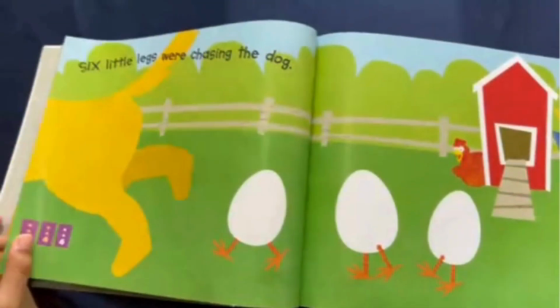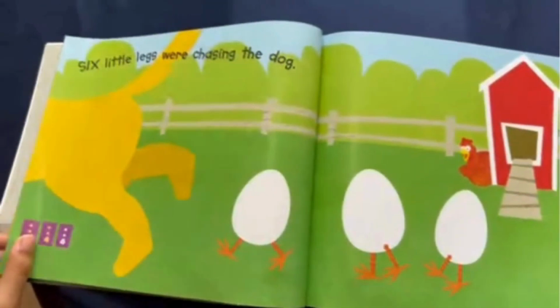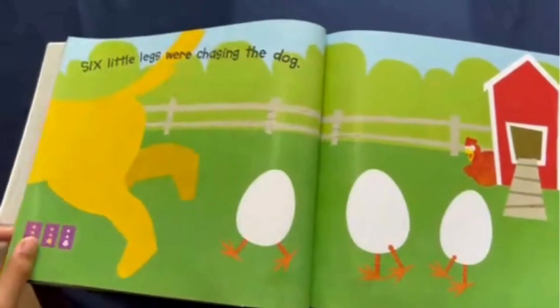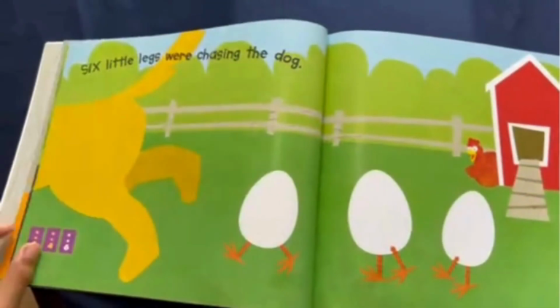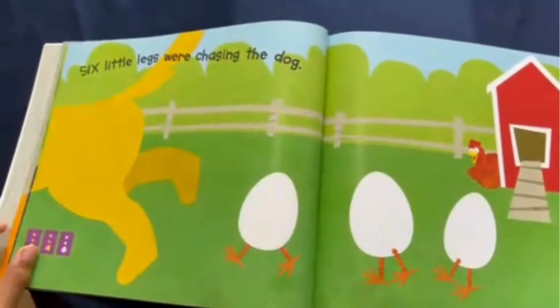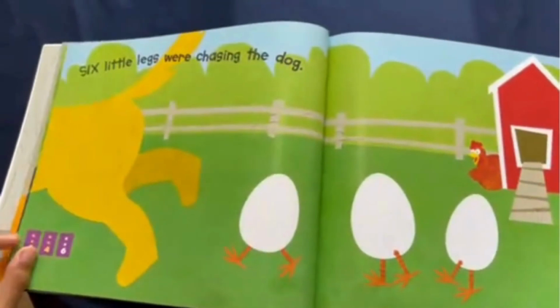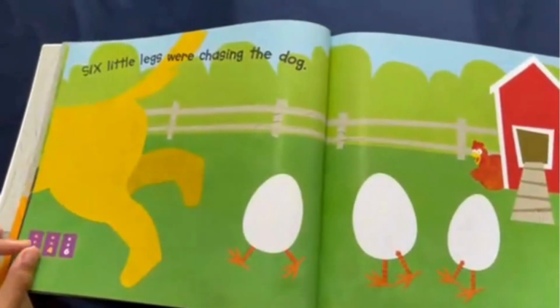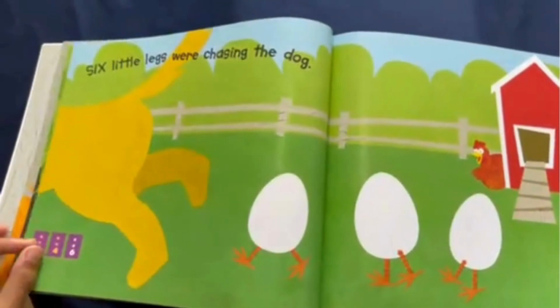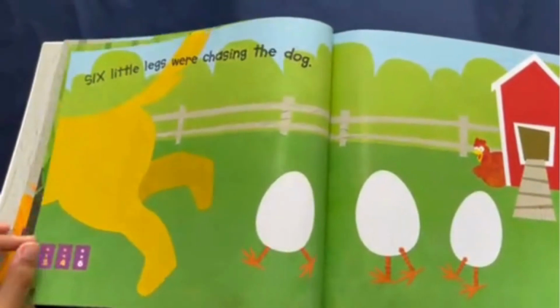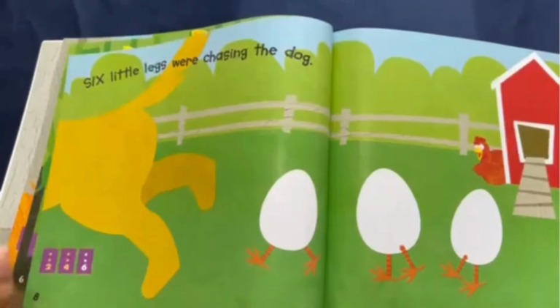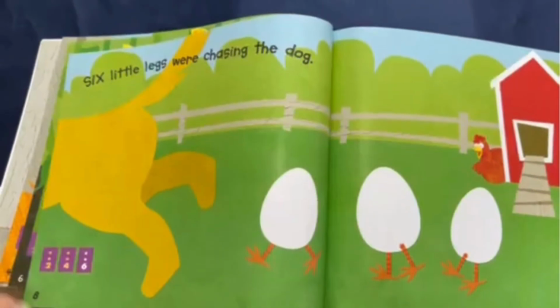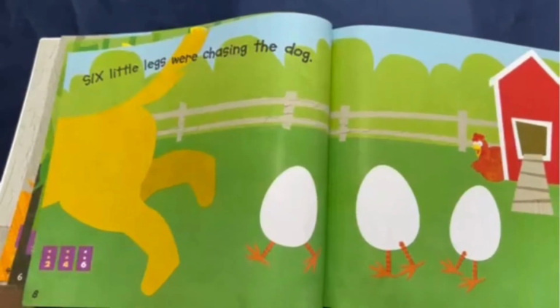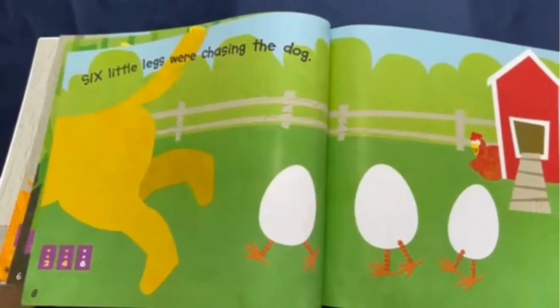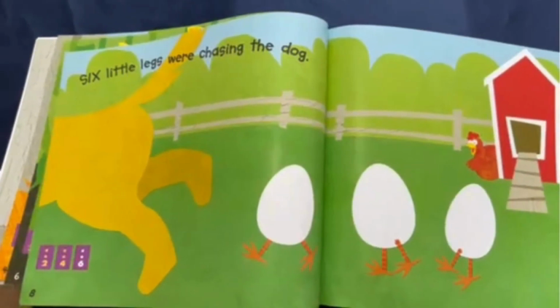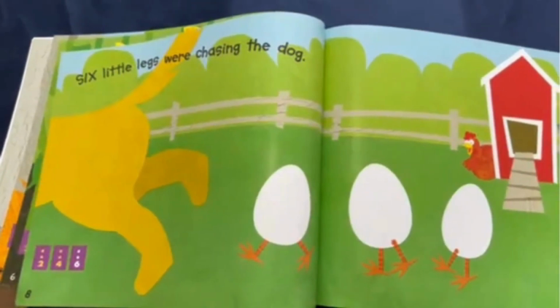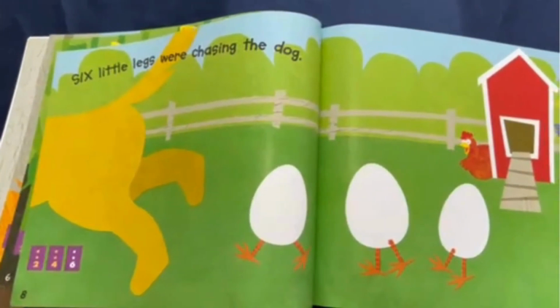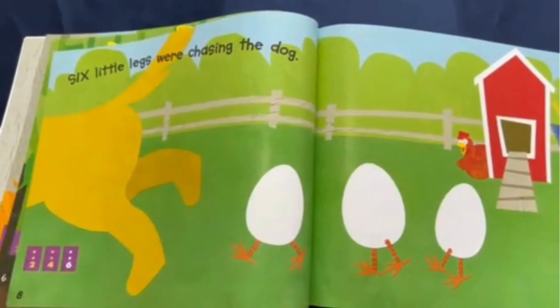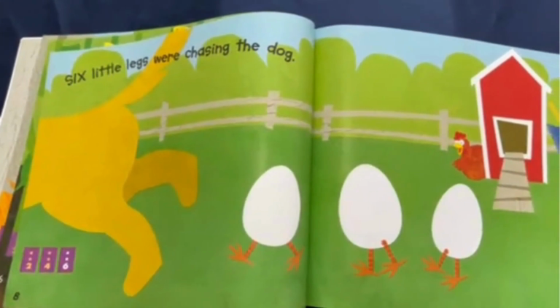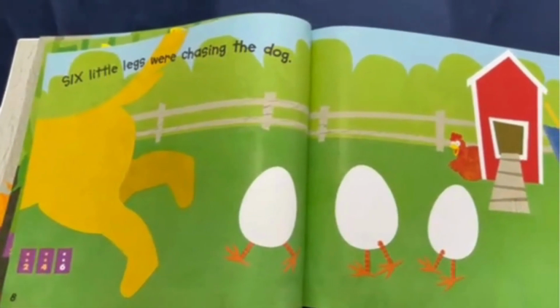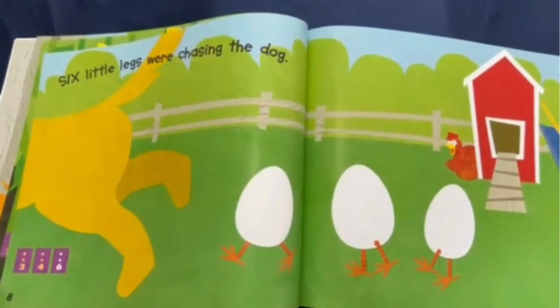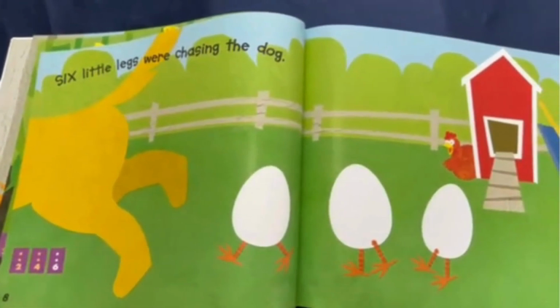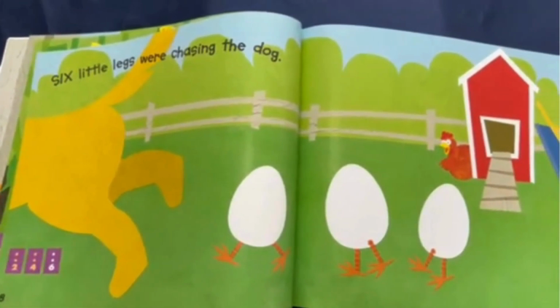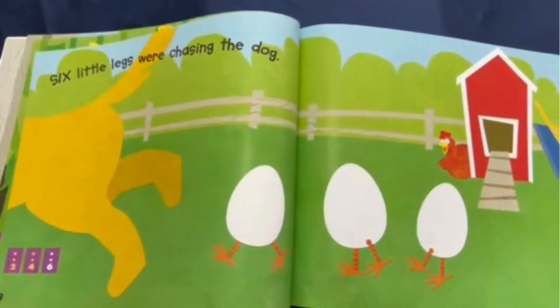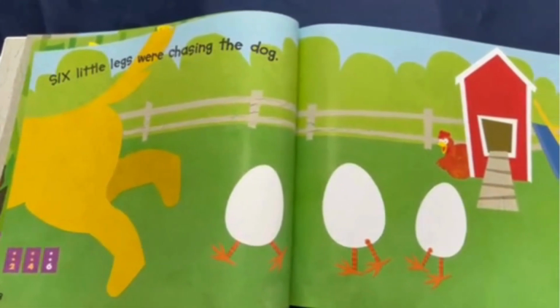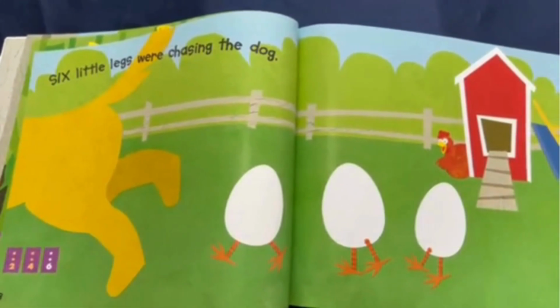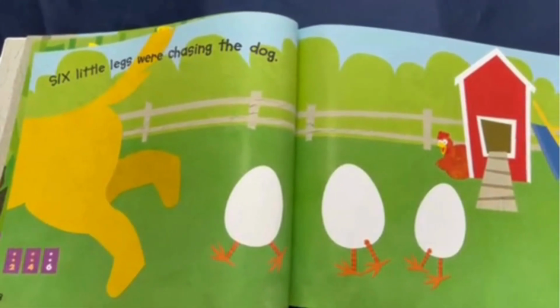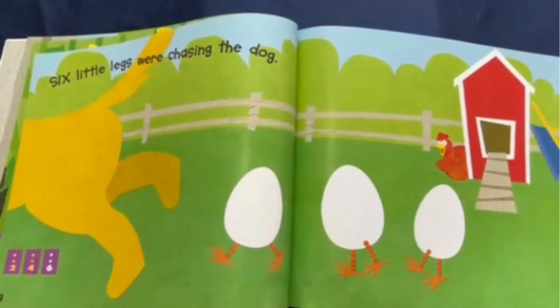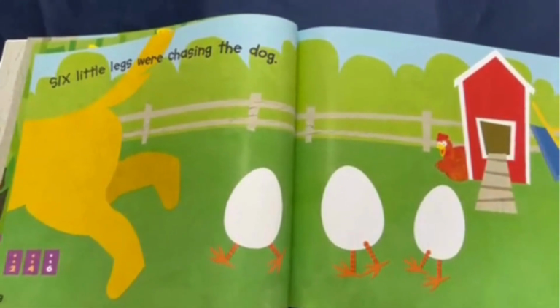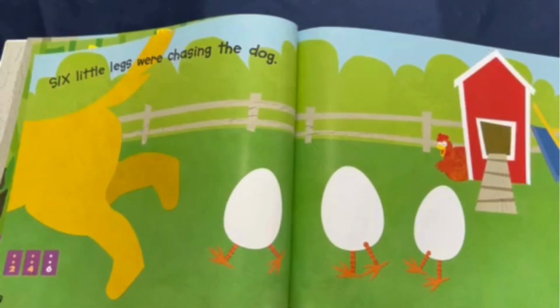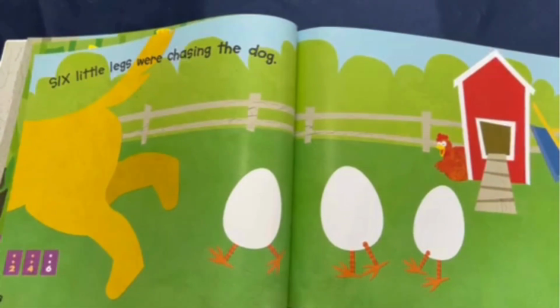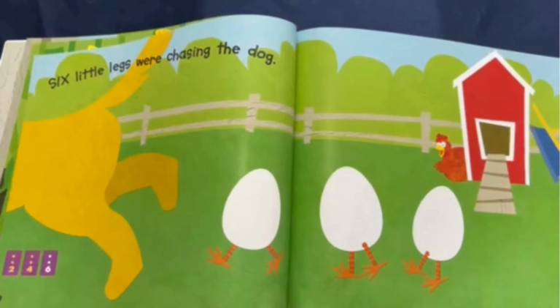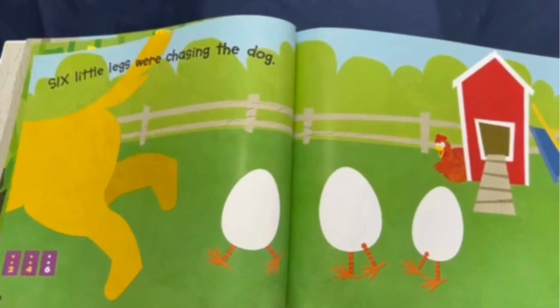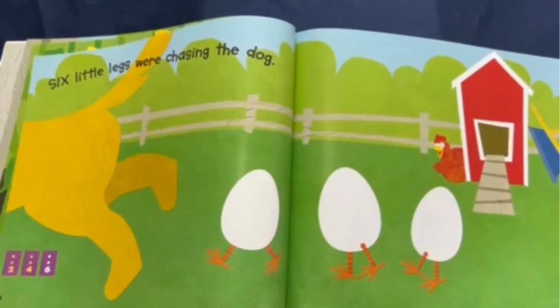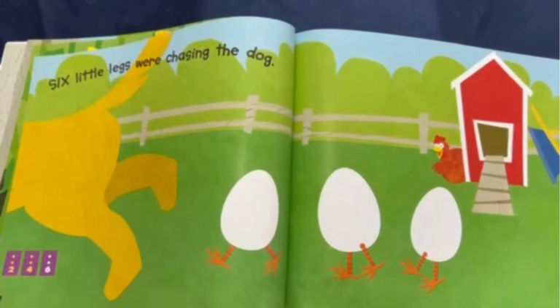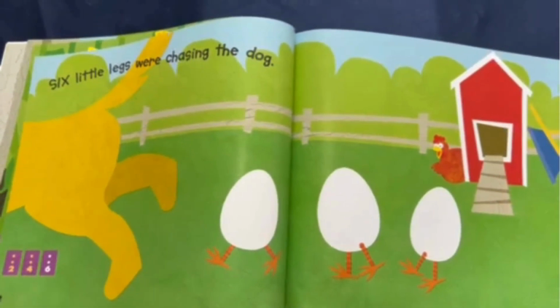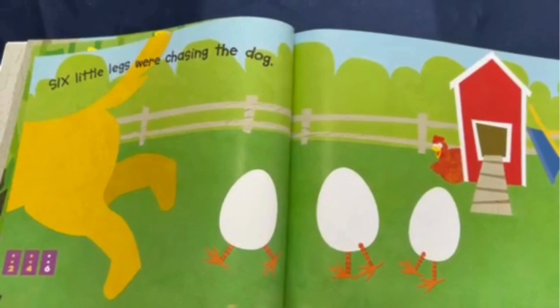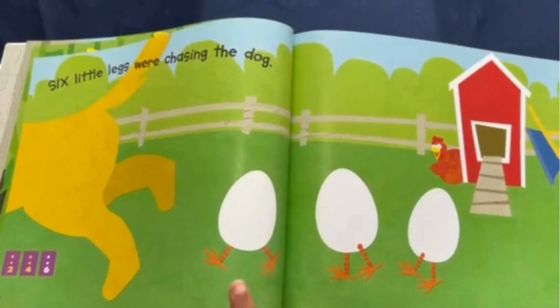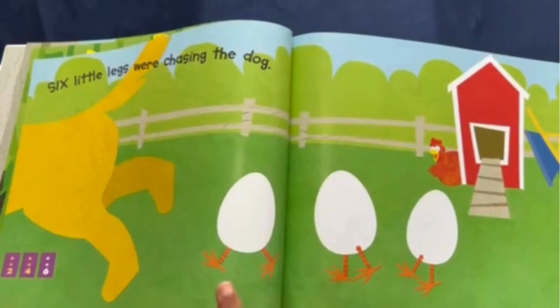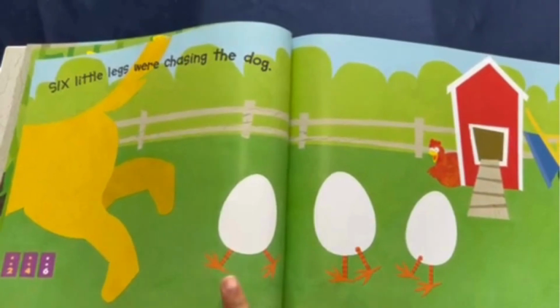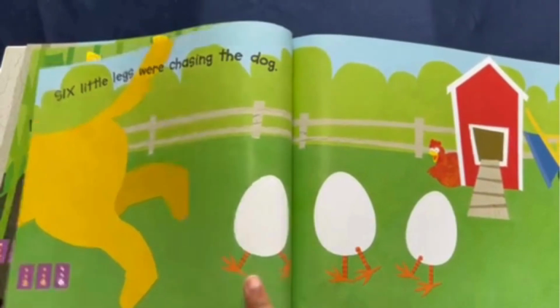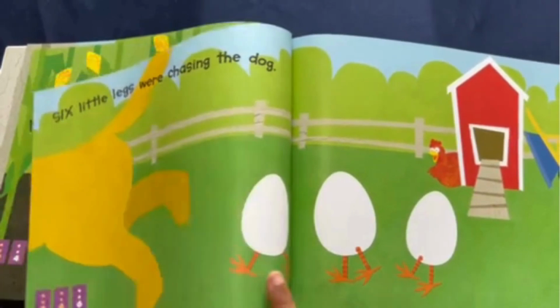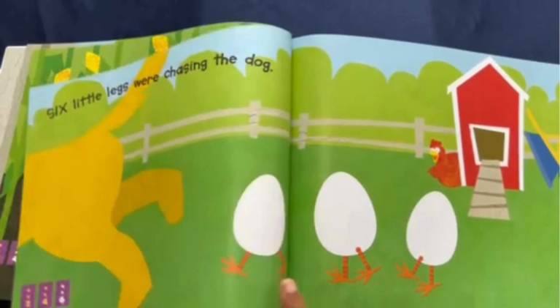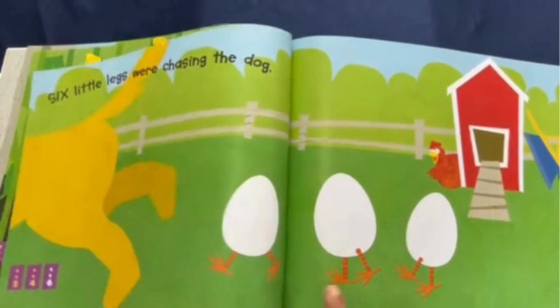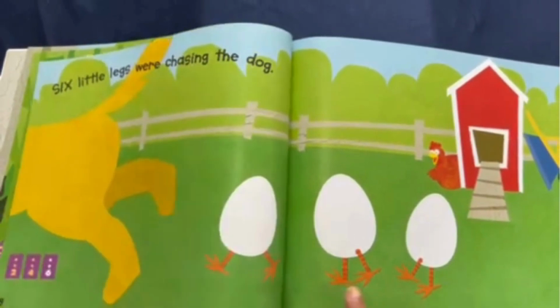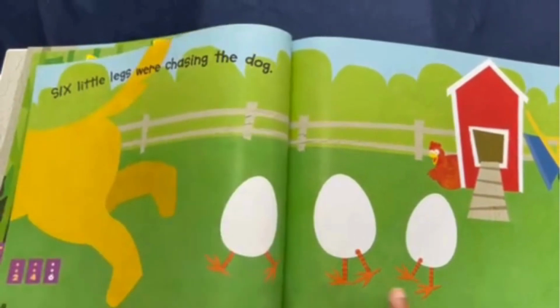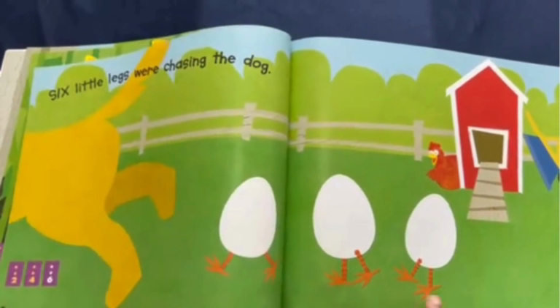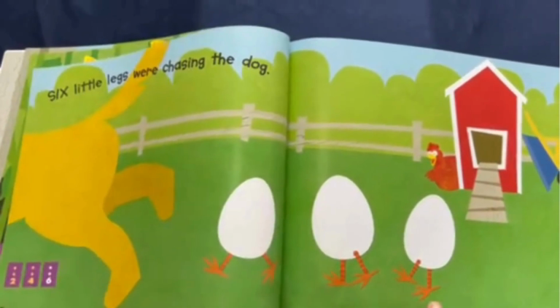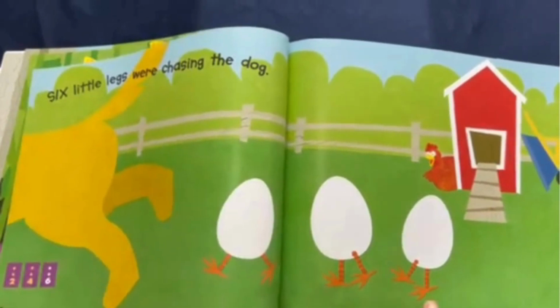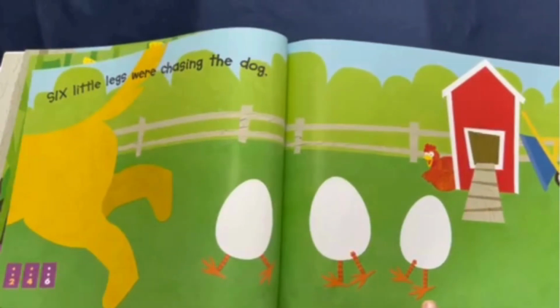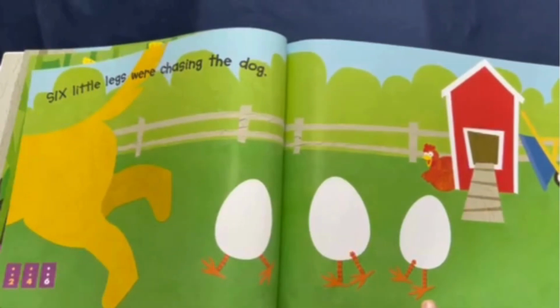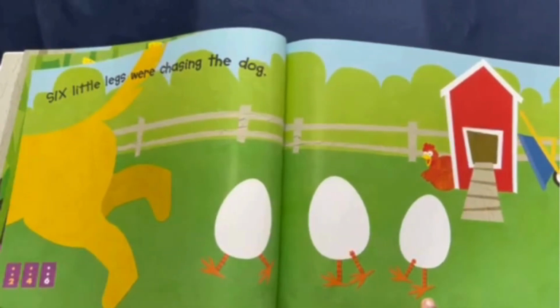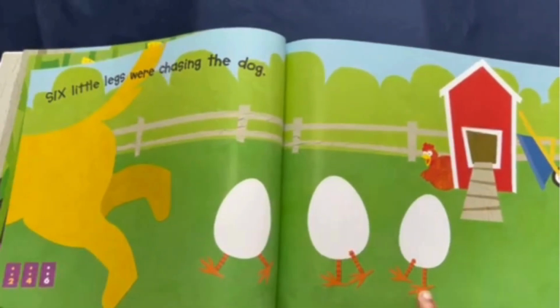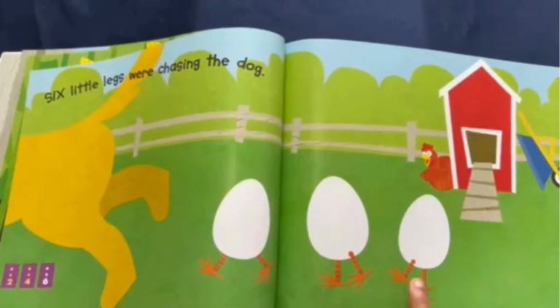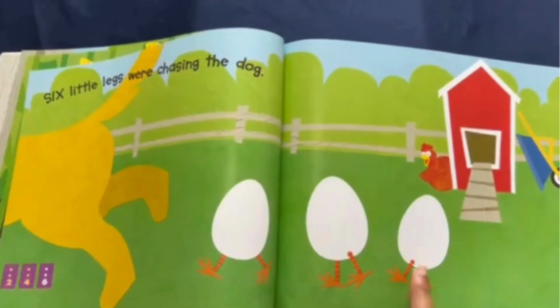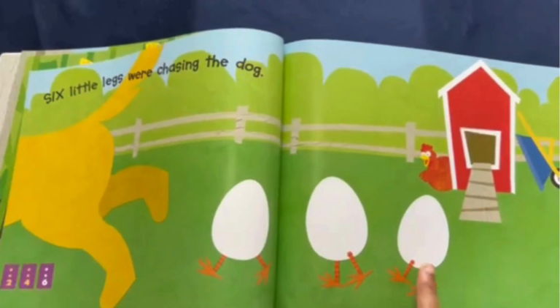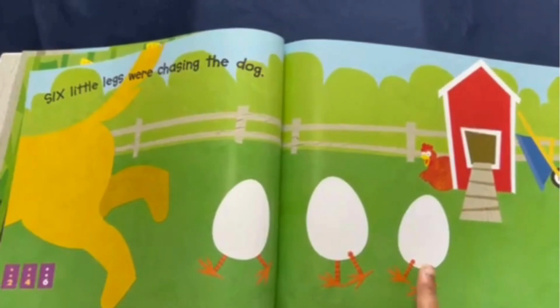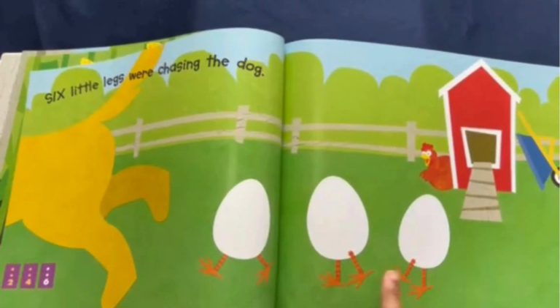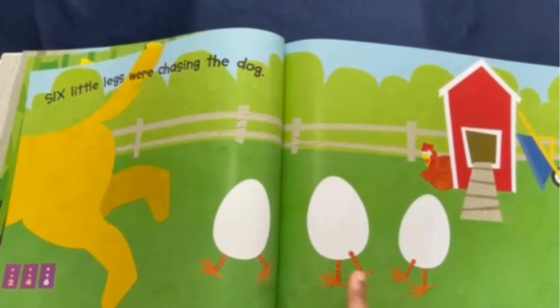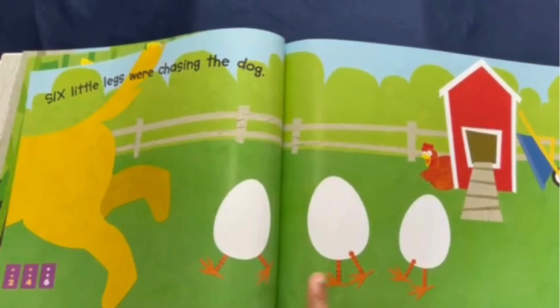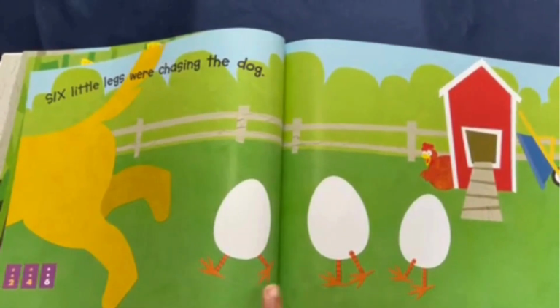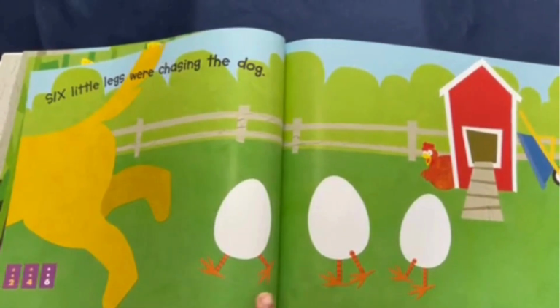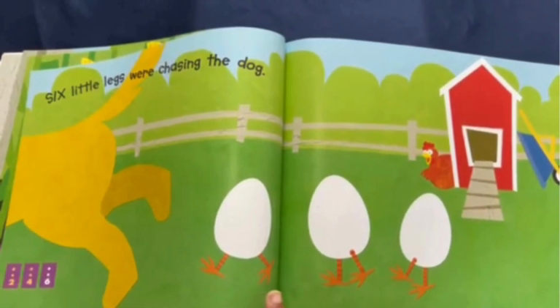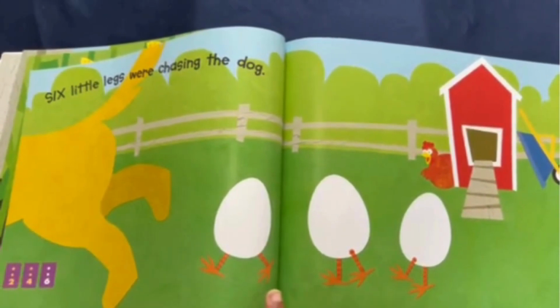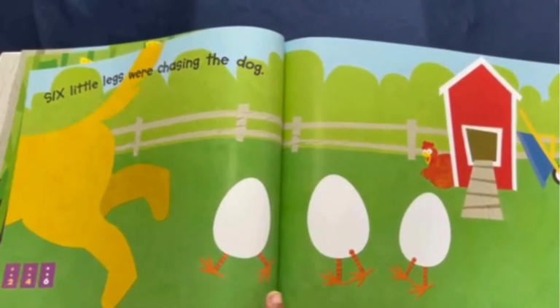Six little legs were chasing the dog. Six legs, but three eggs.